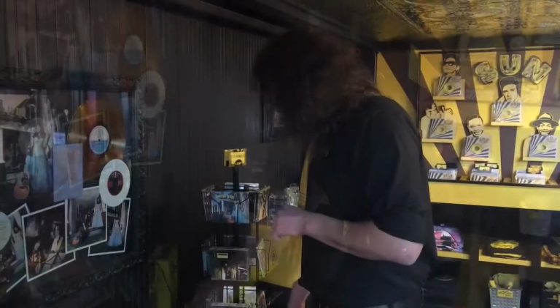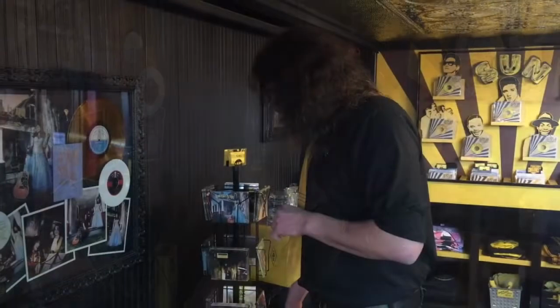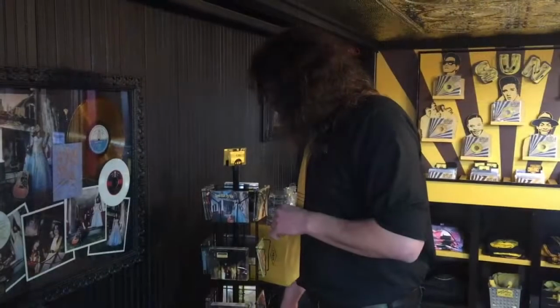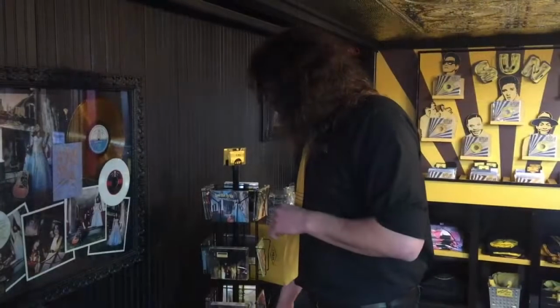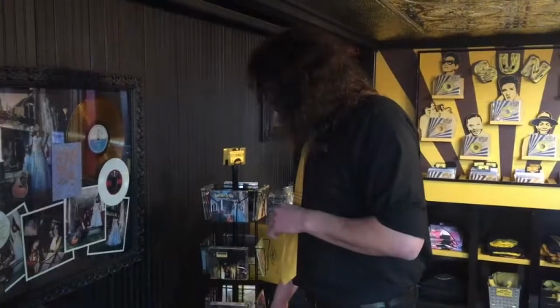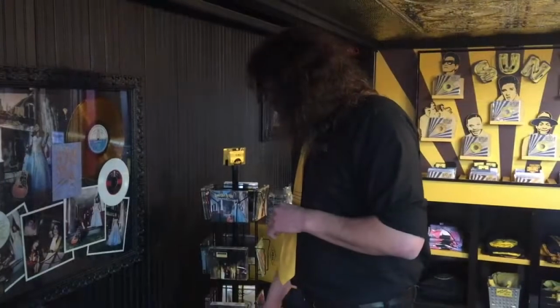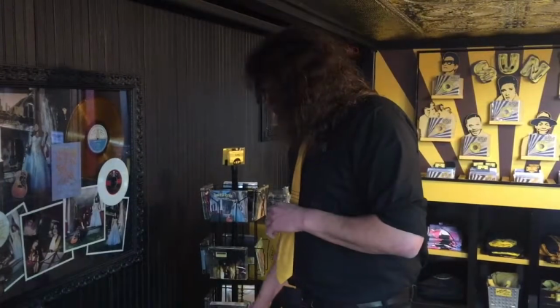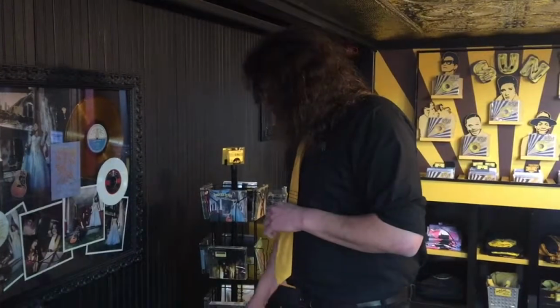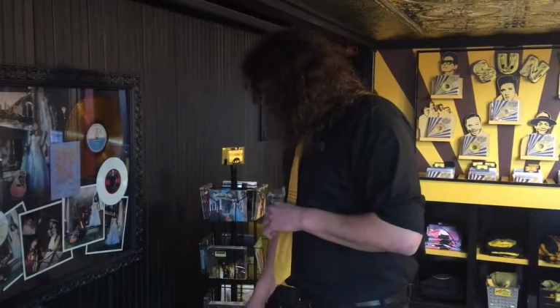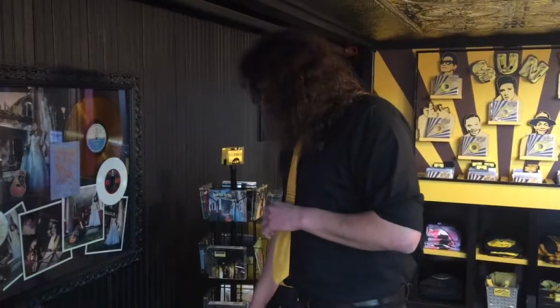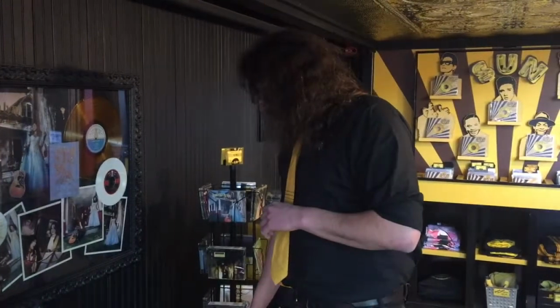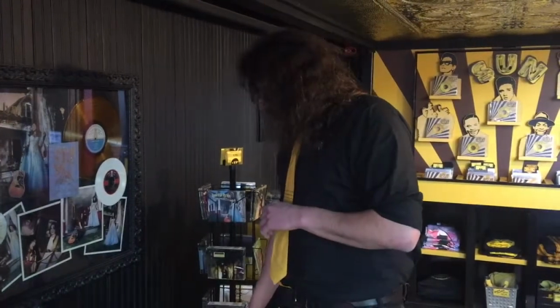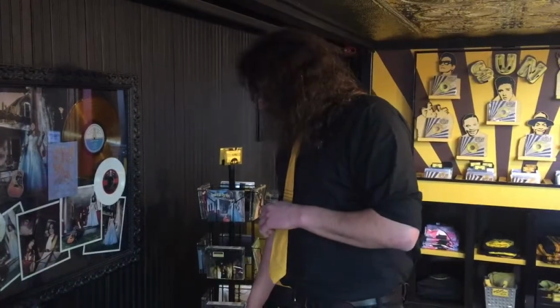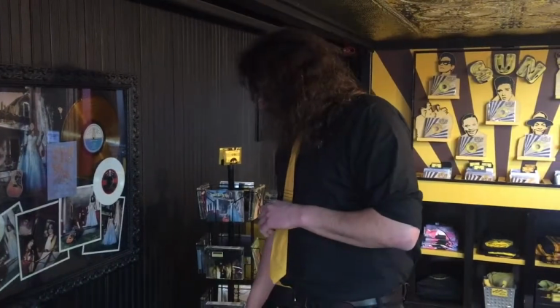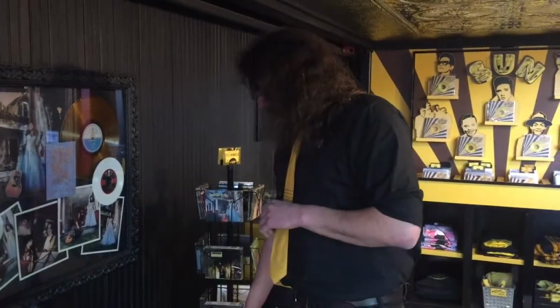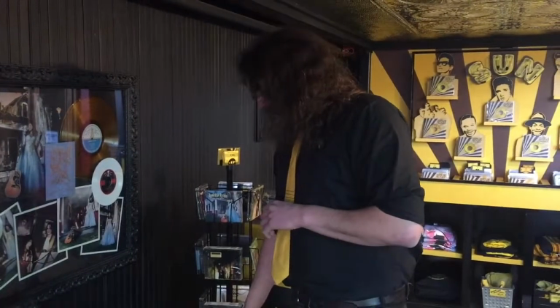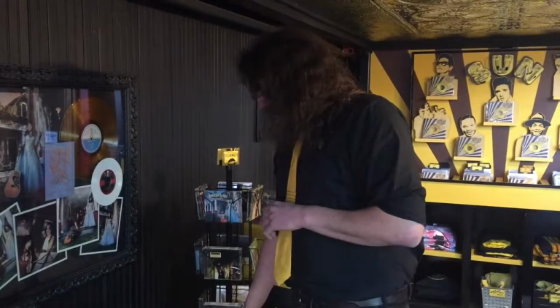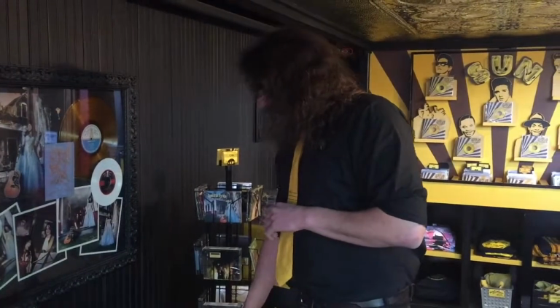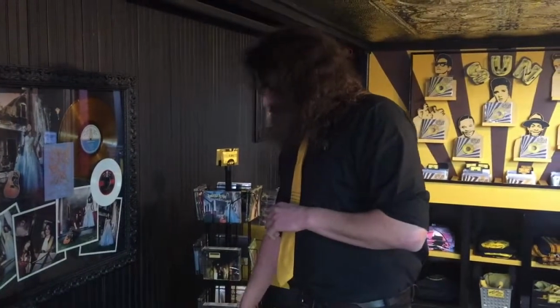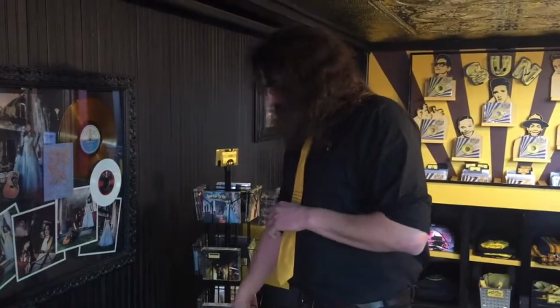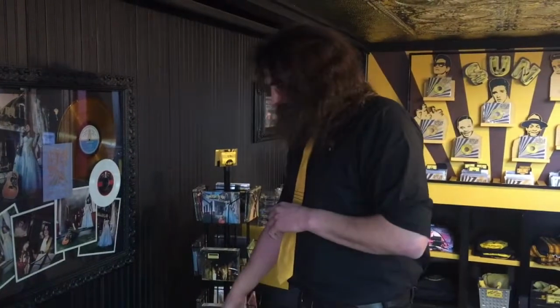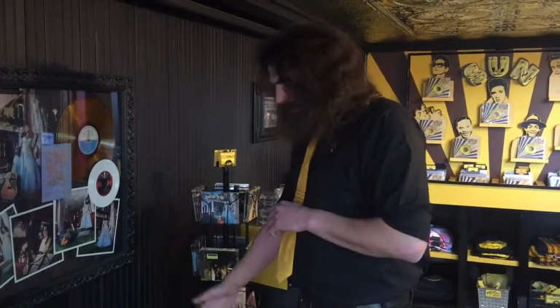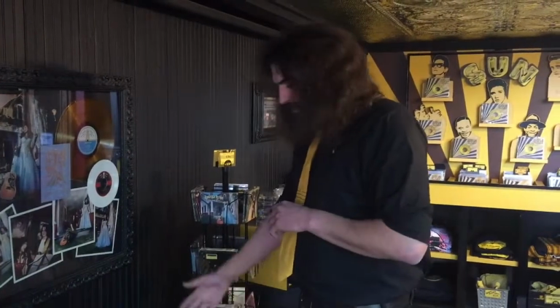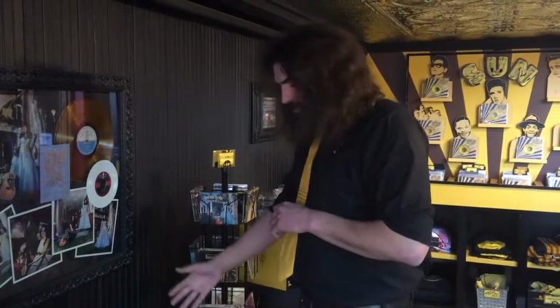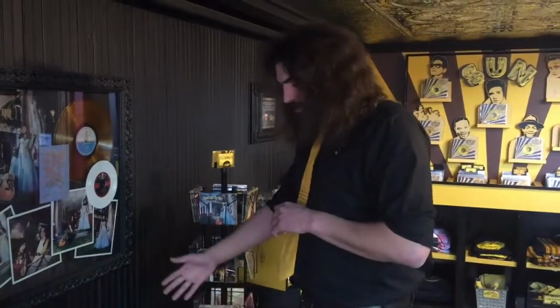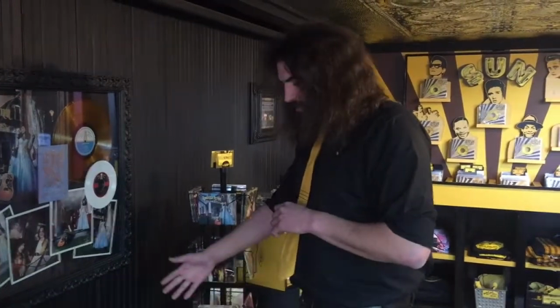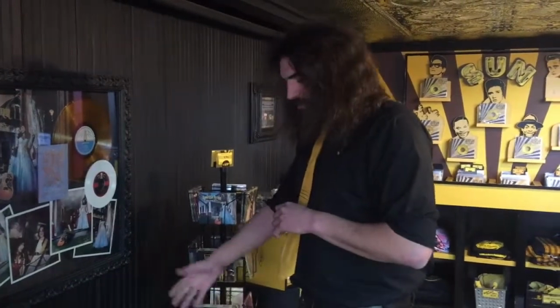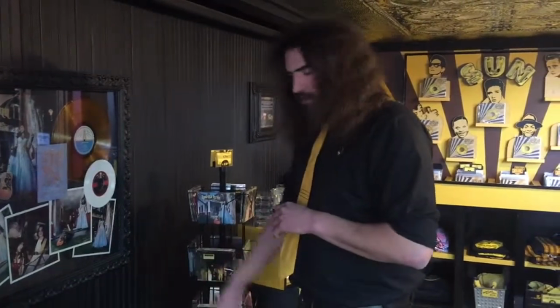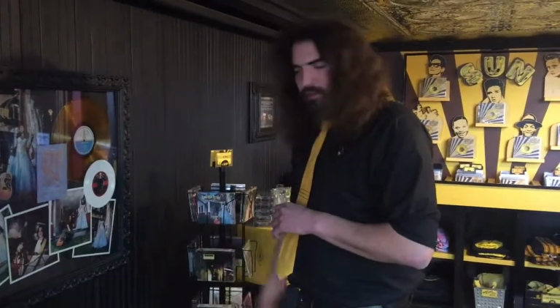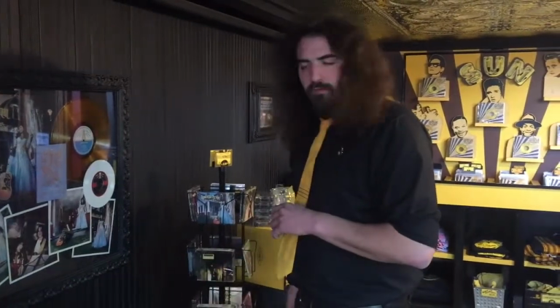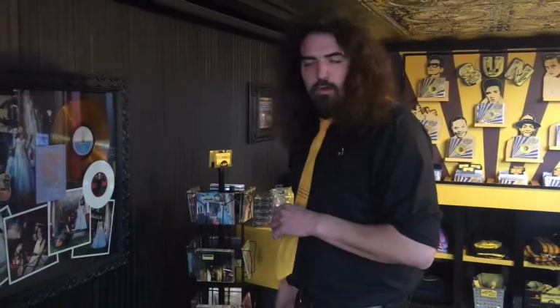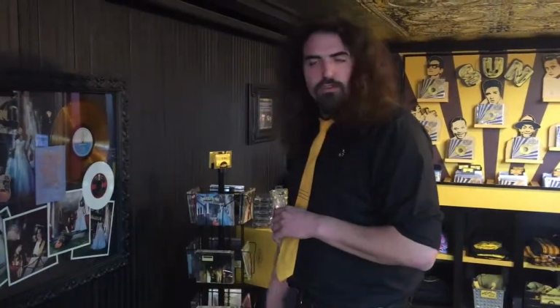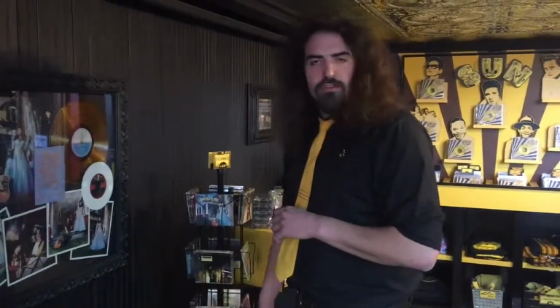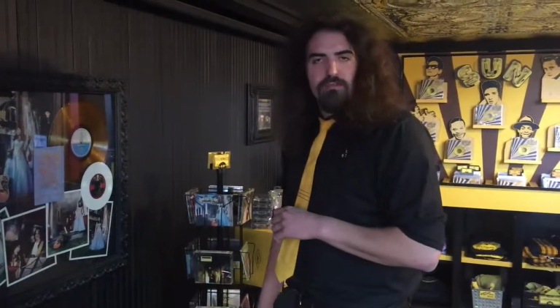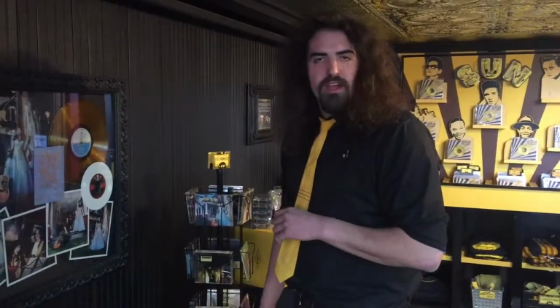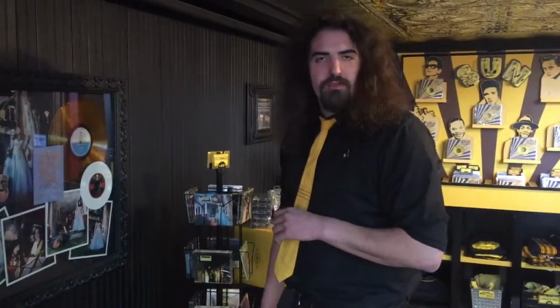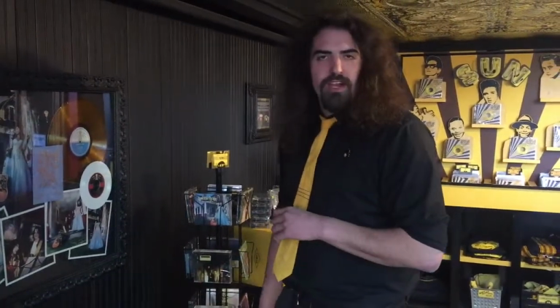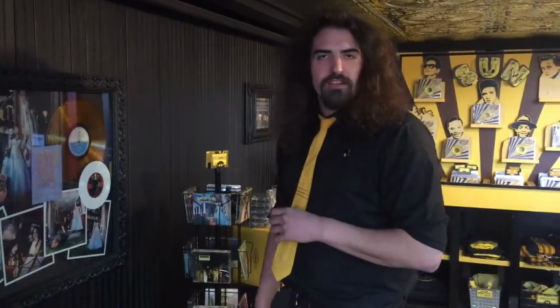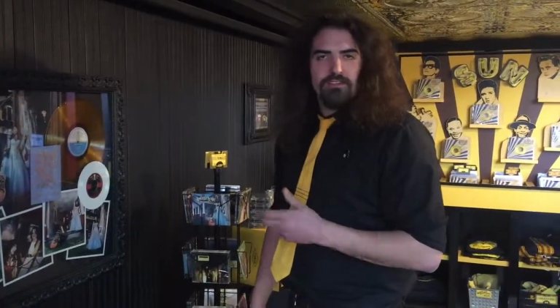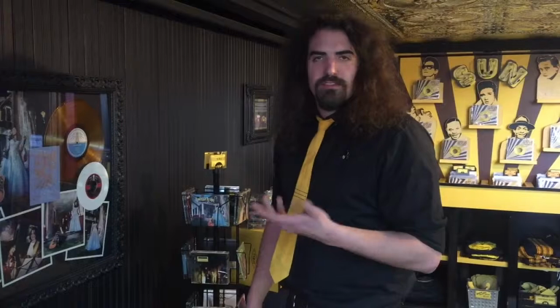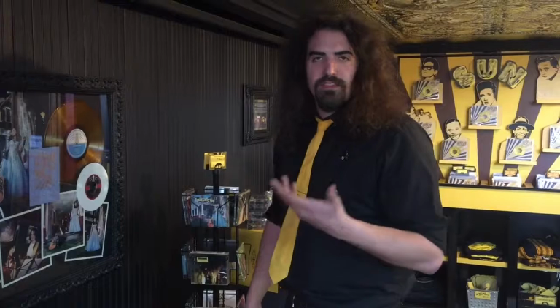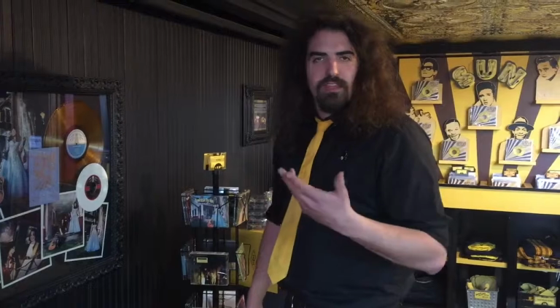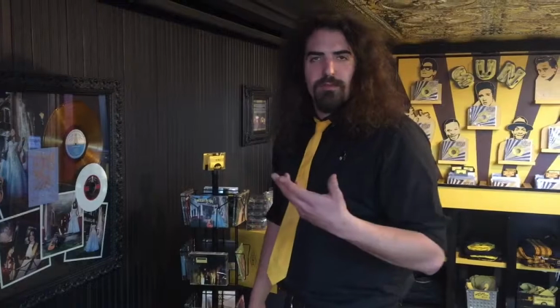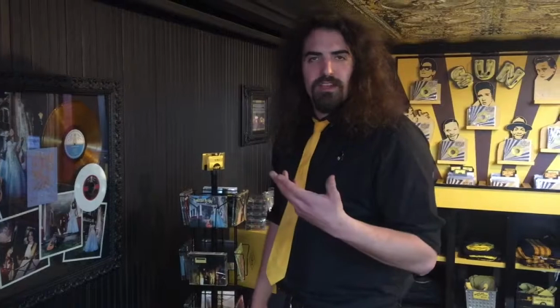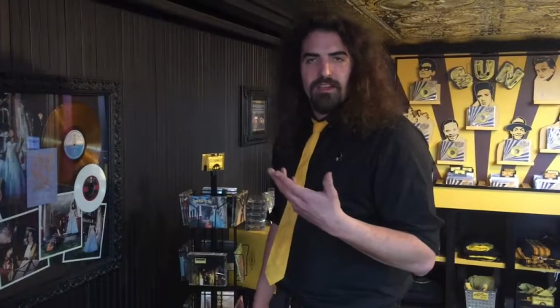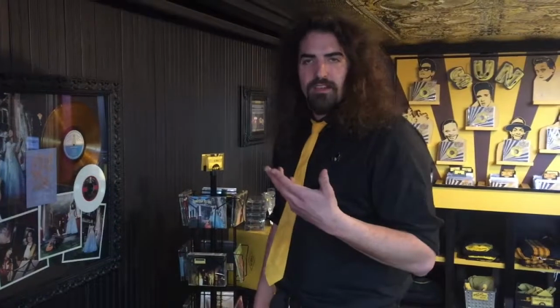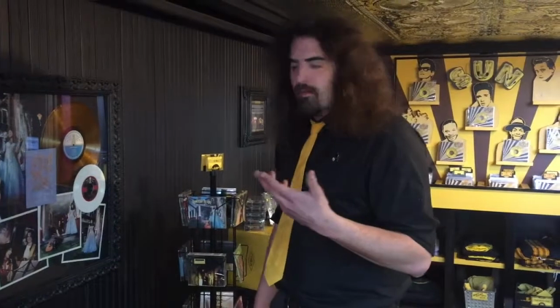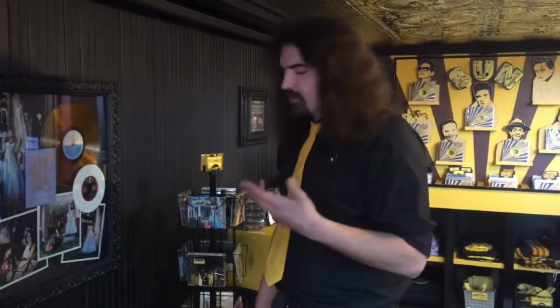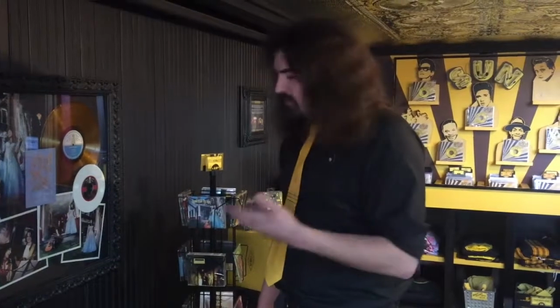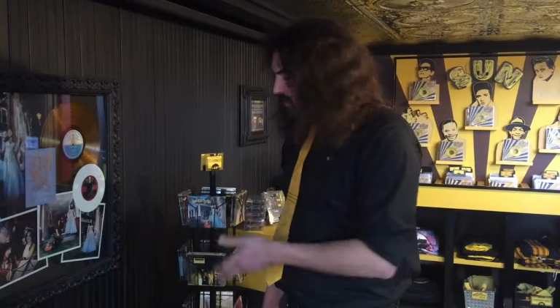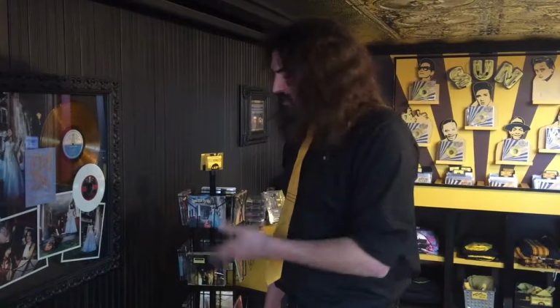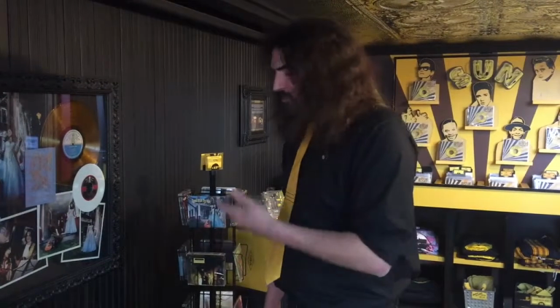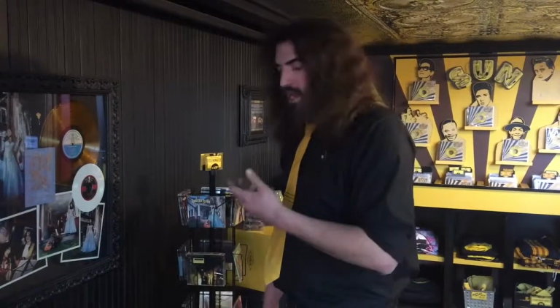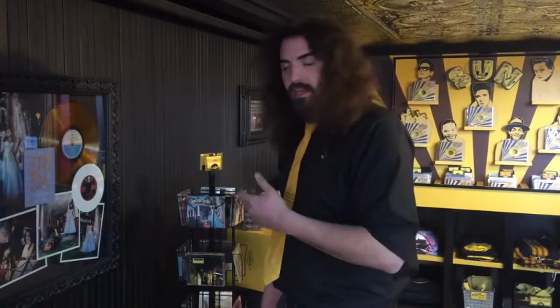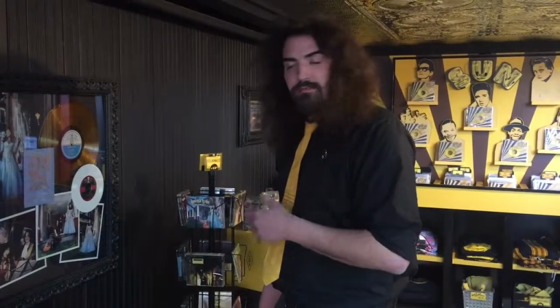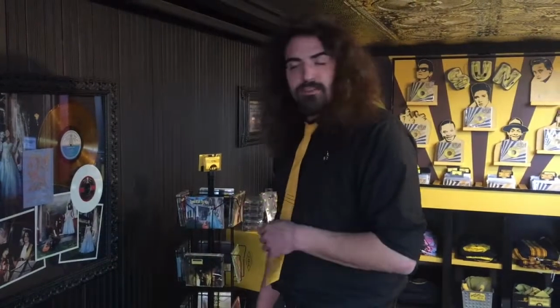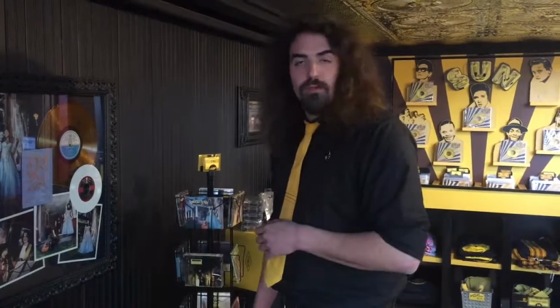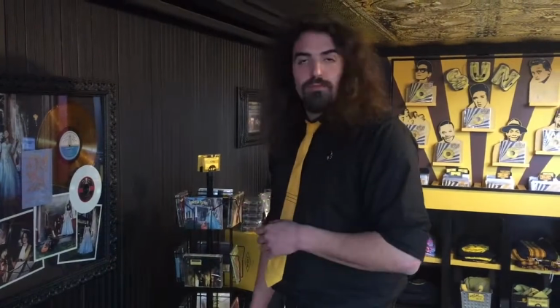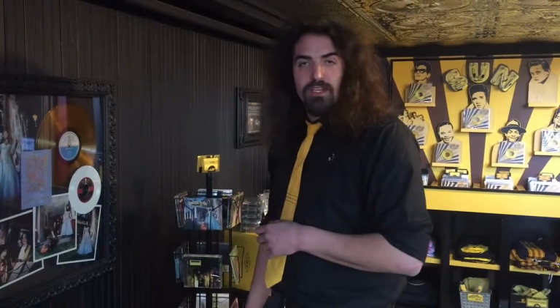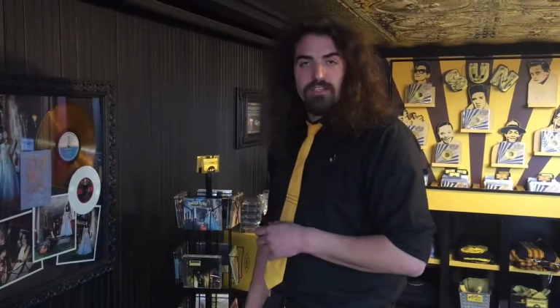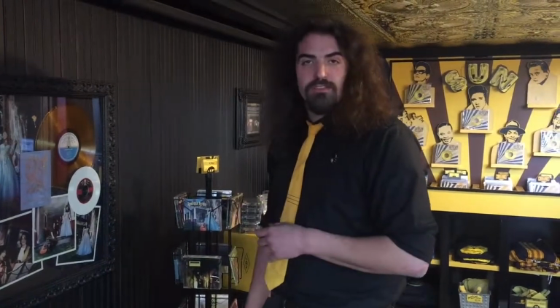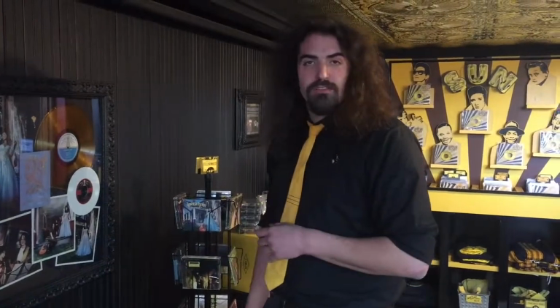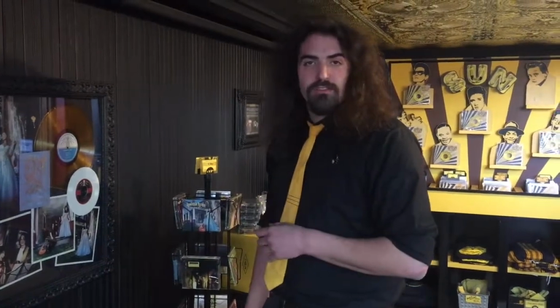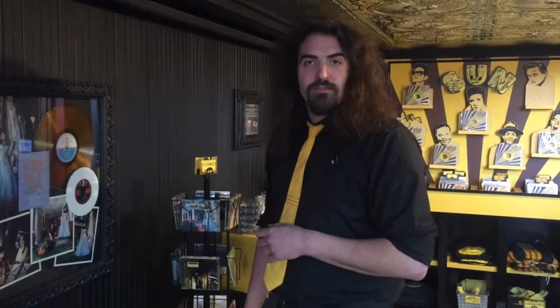So yeah, that's the Septavox, made exclusively for 3rd Man Records. There's a limited number of these made, so pretty exclusive.